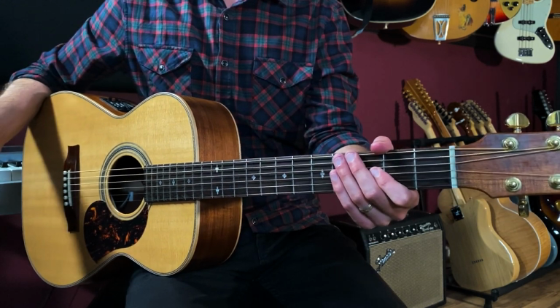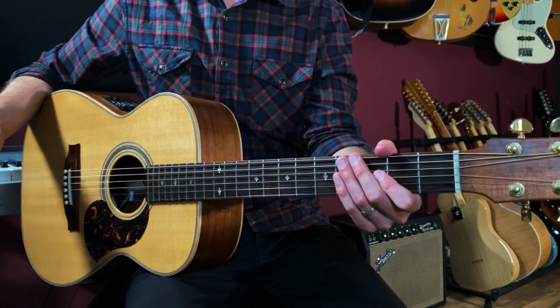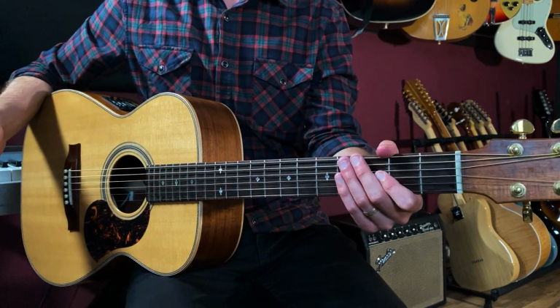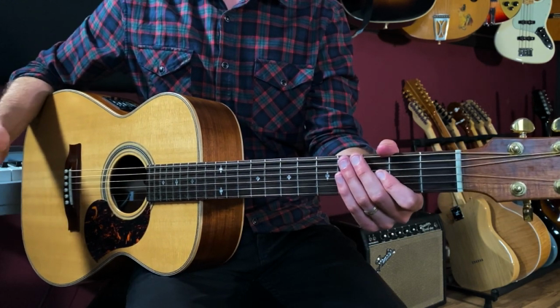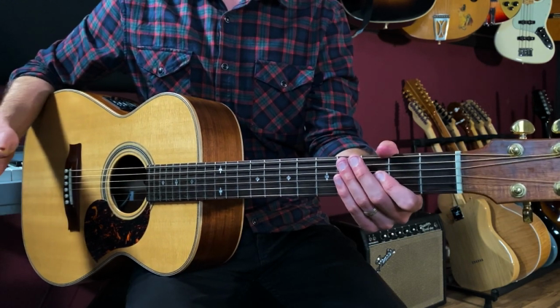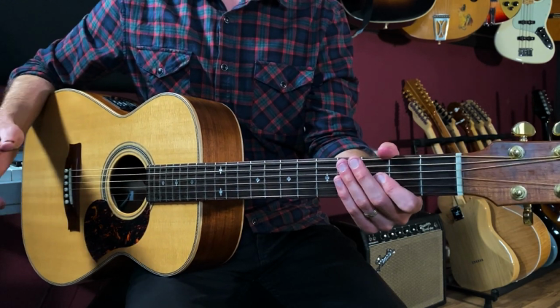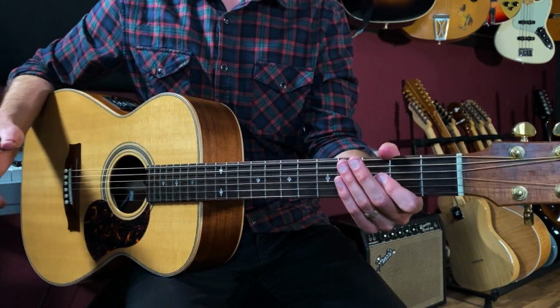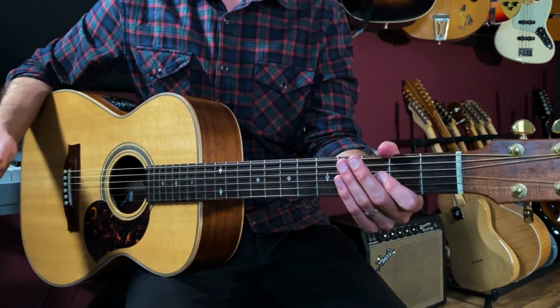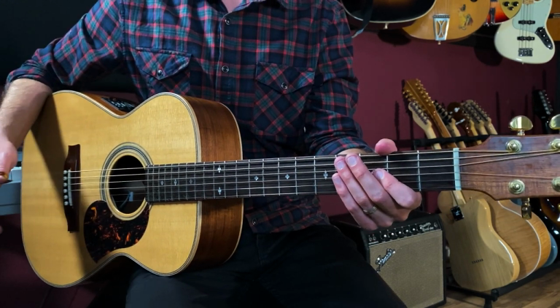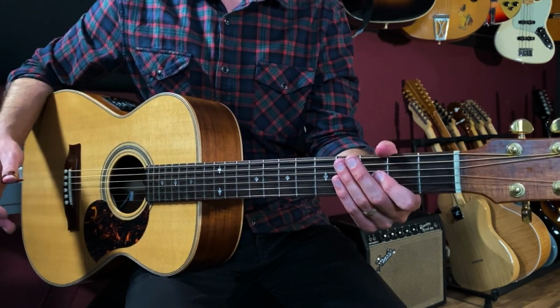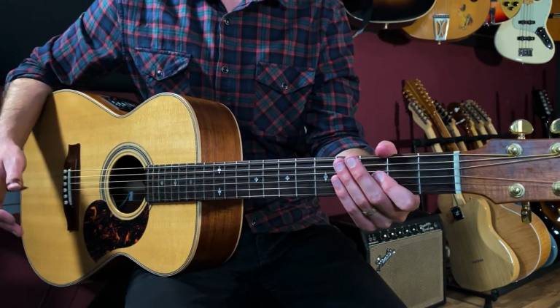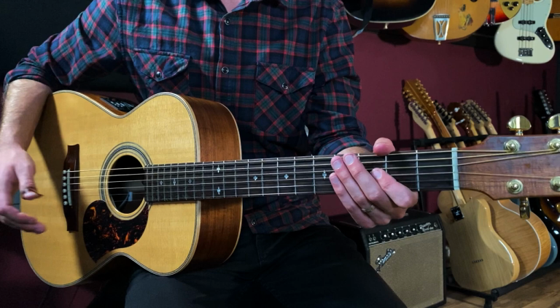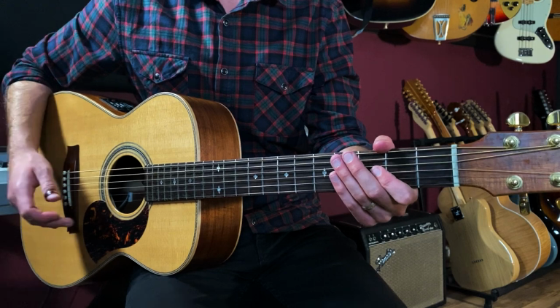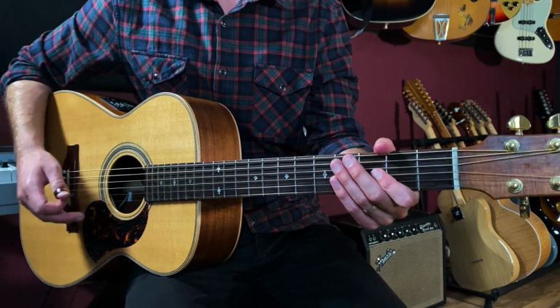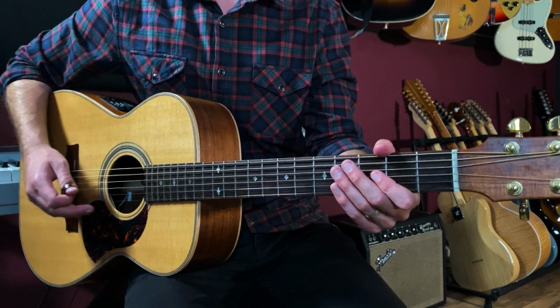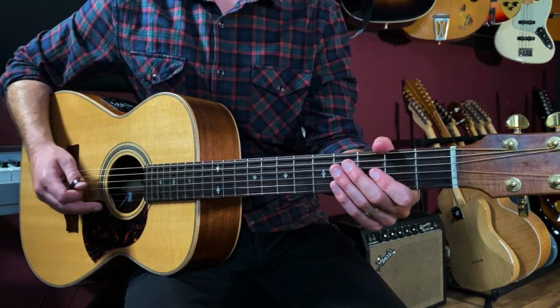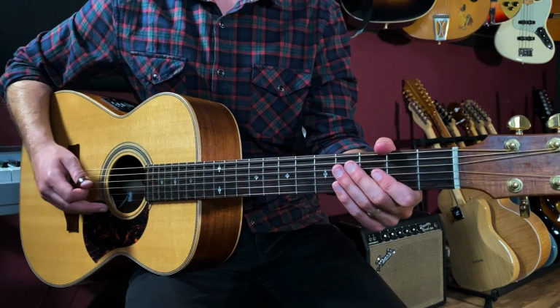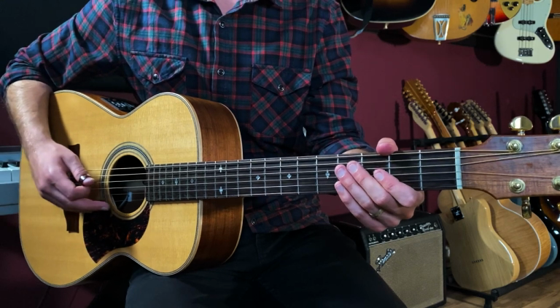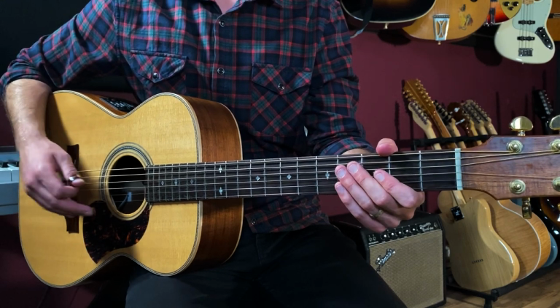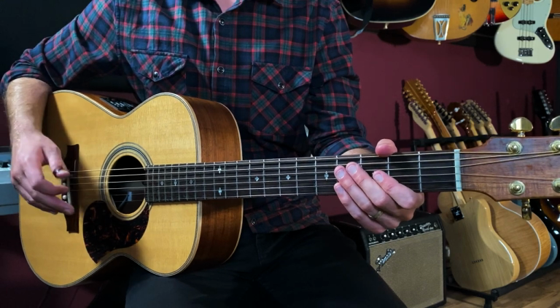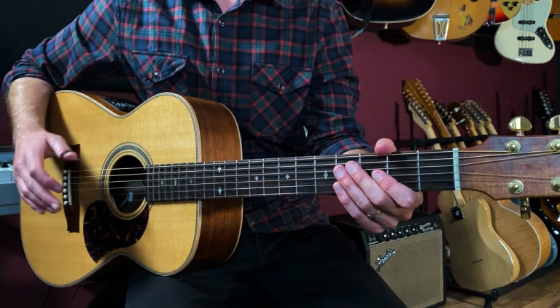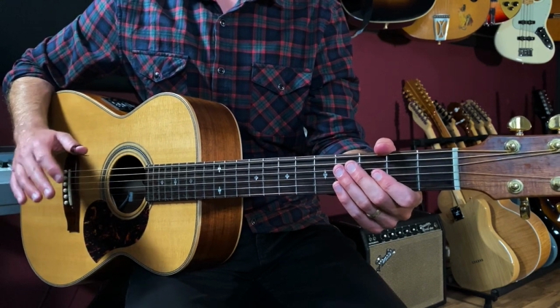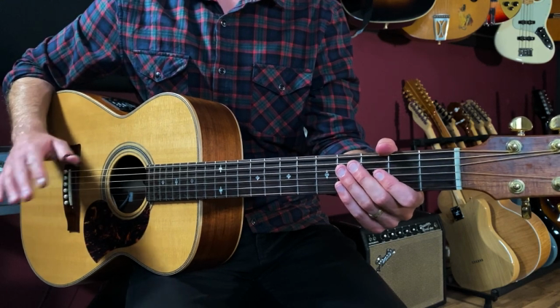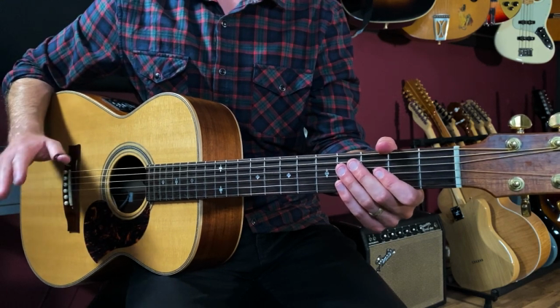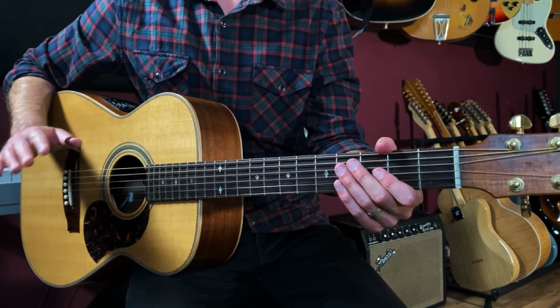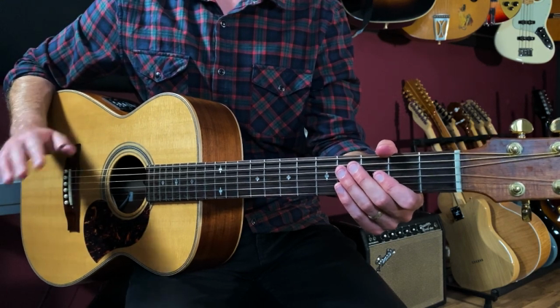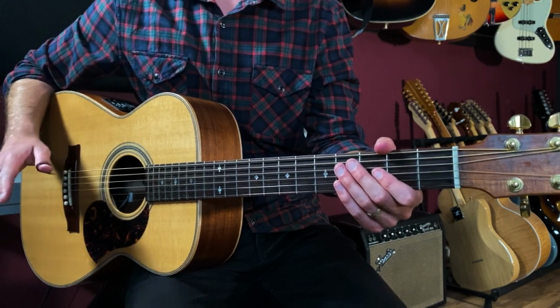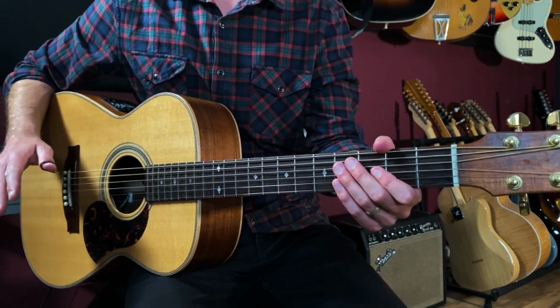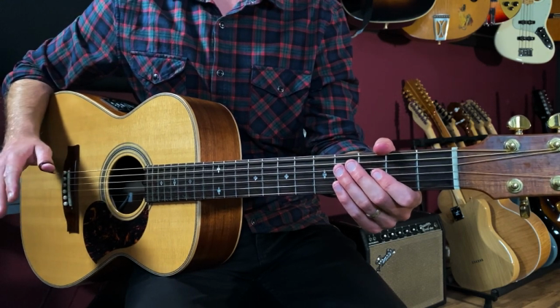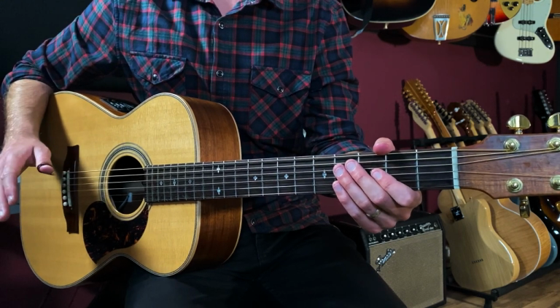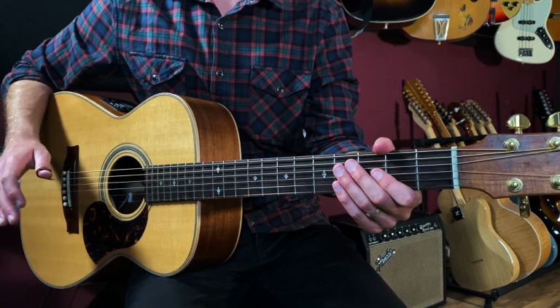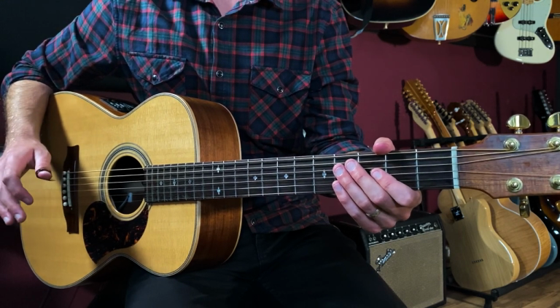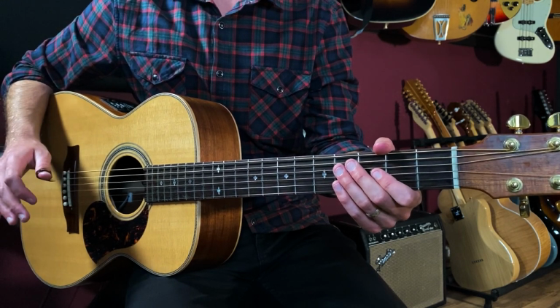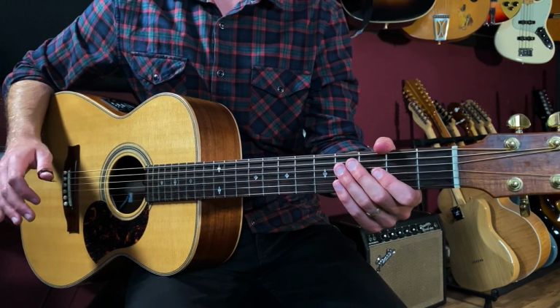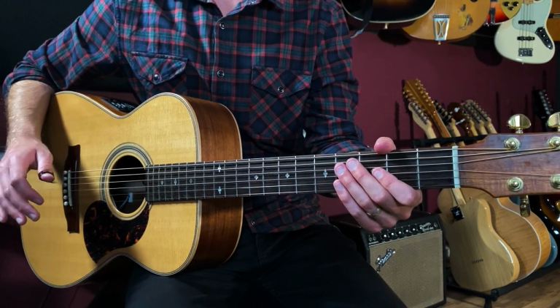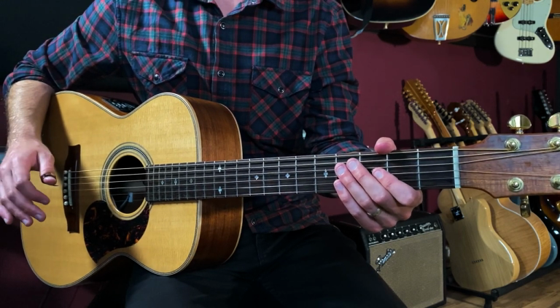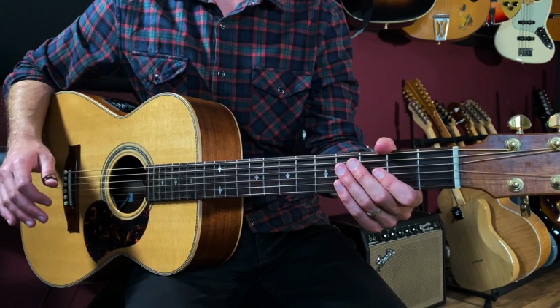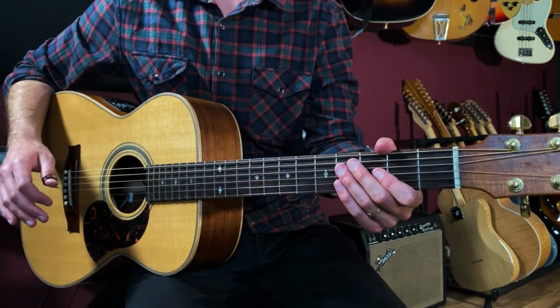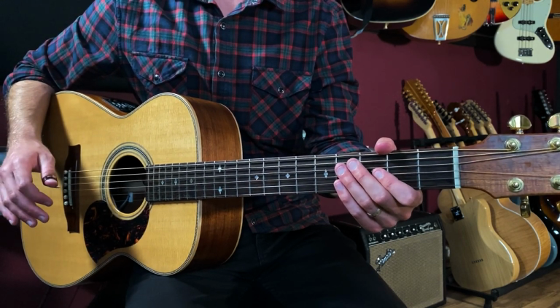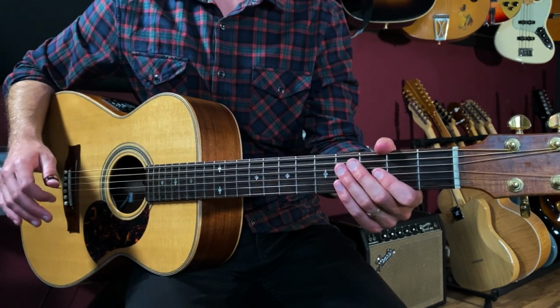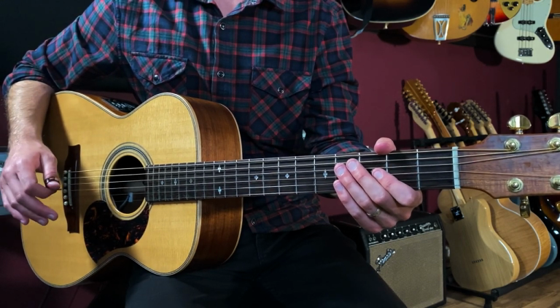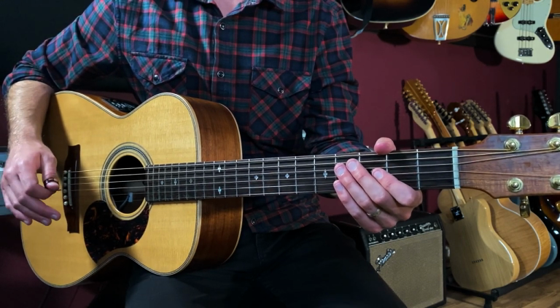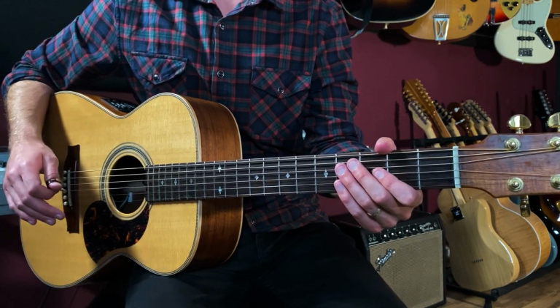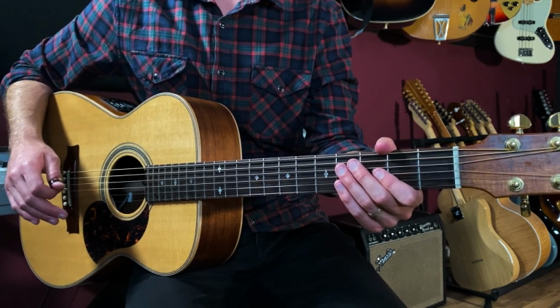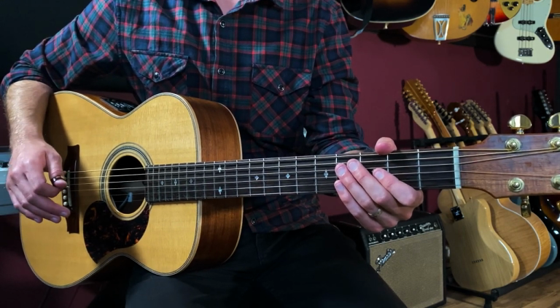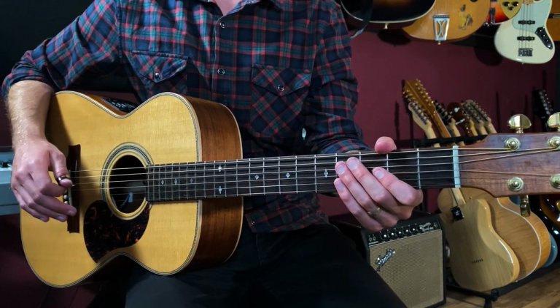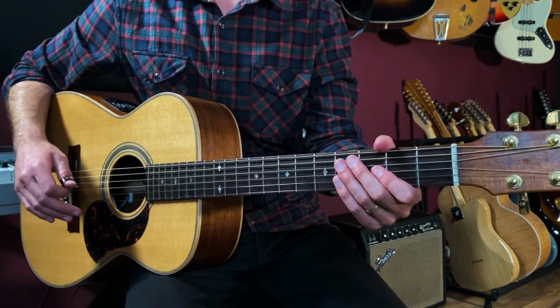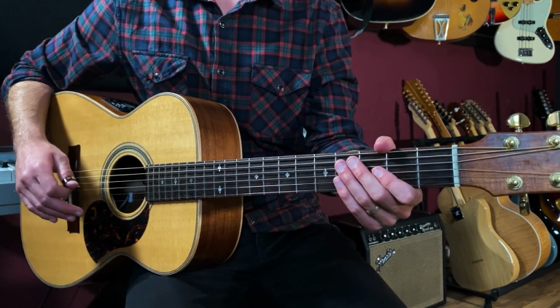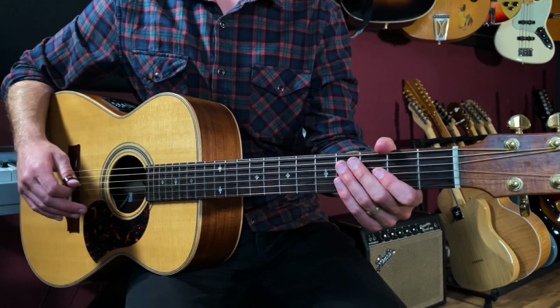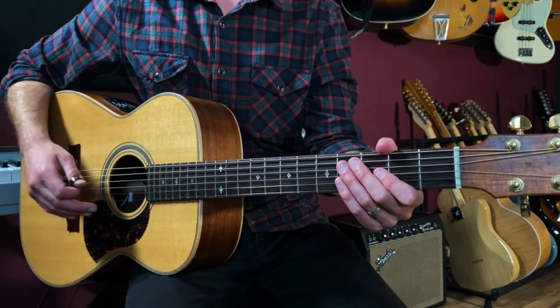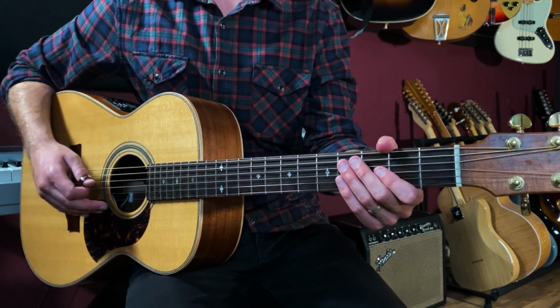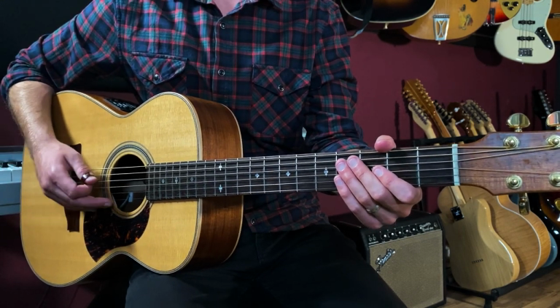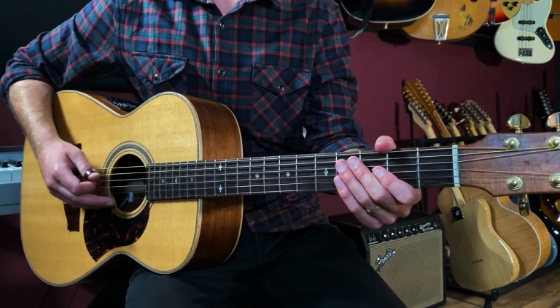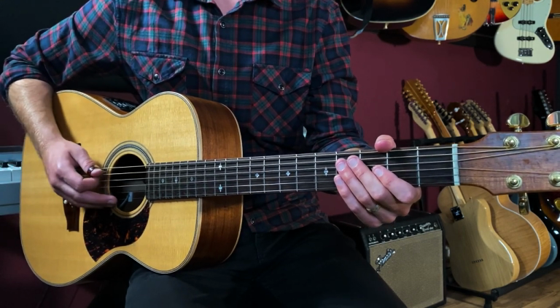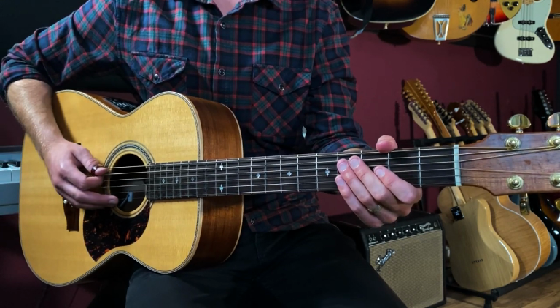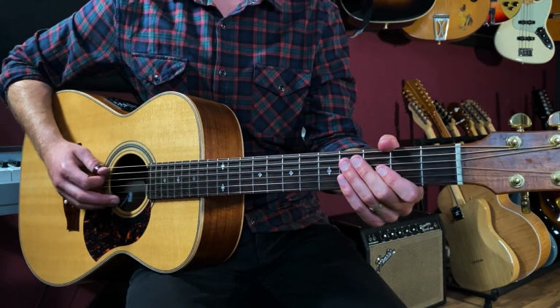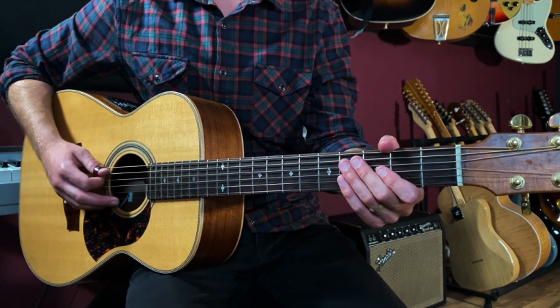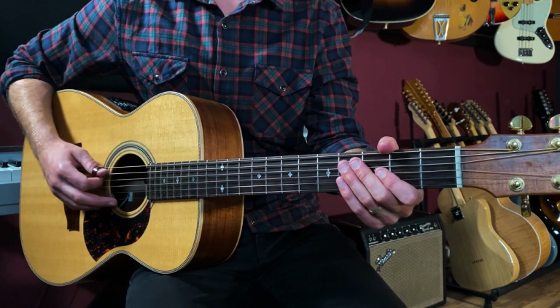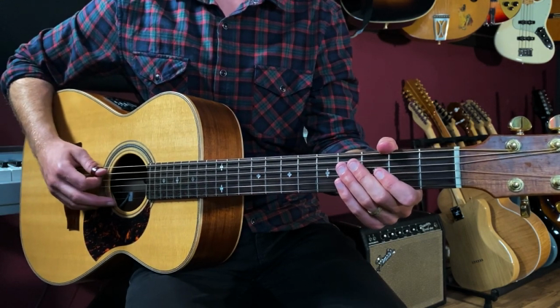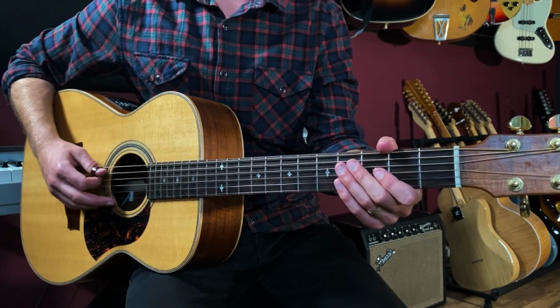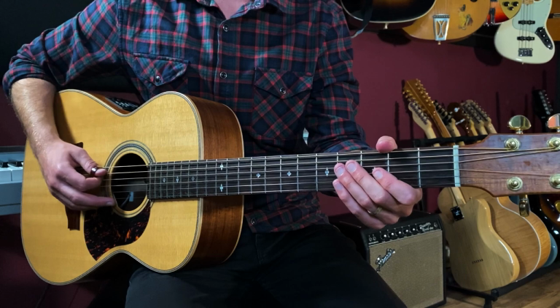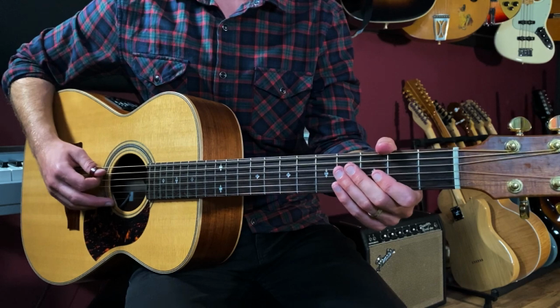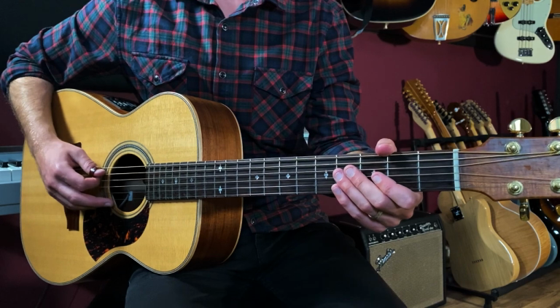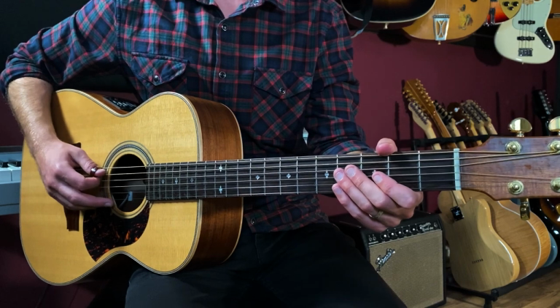That's our 8-bar bass line. I'll play it all as one piece so you can hear what it sounds like.